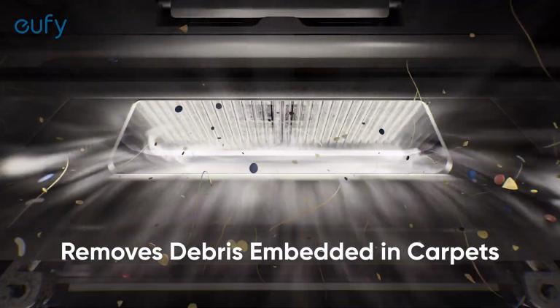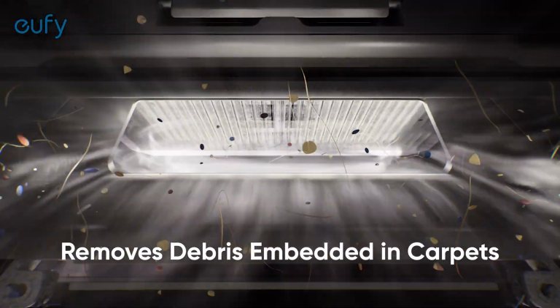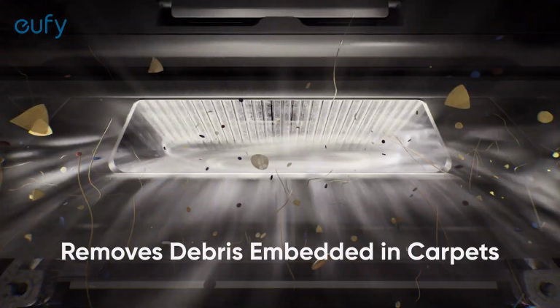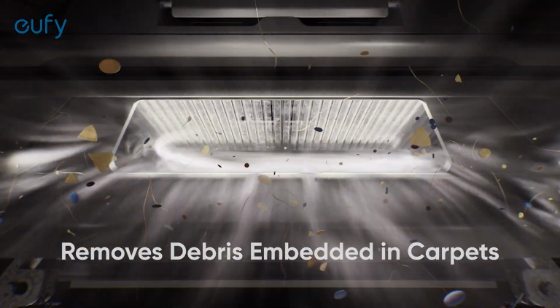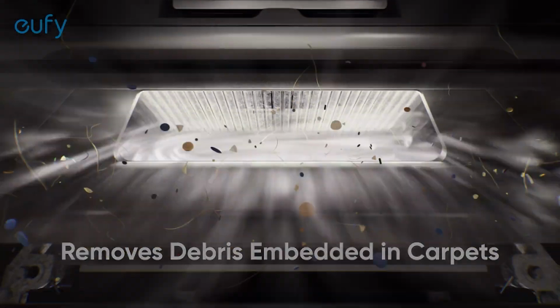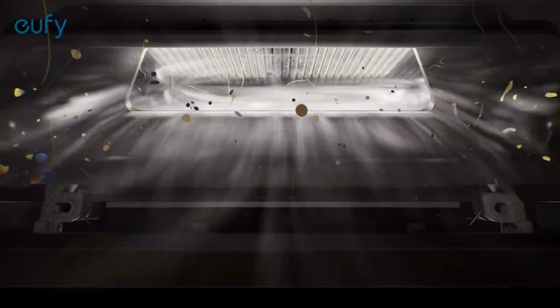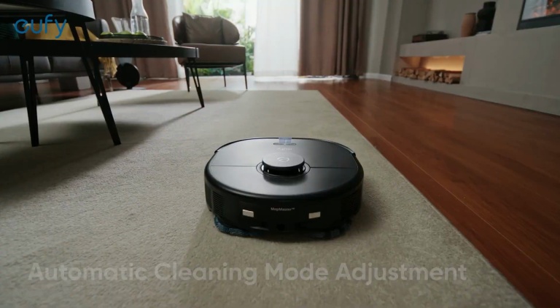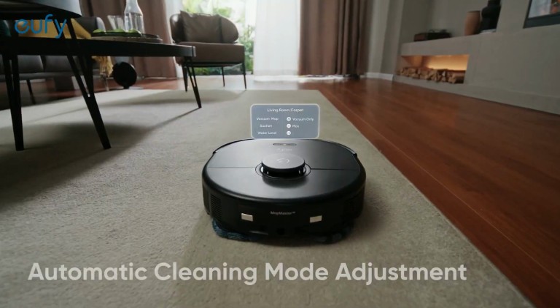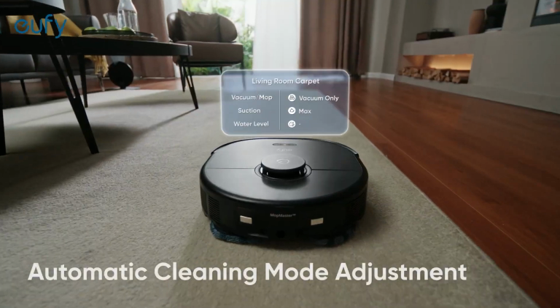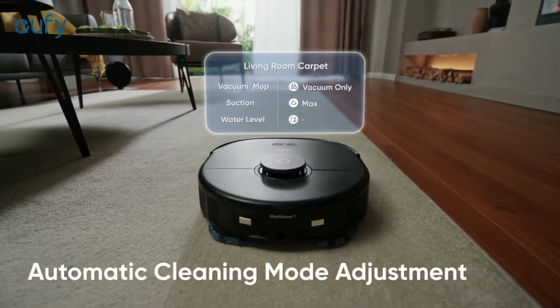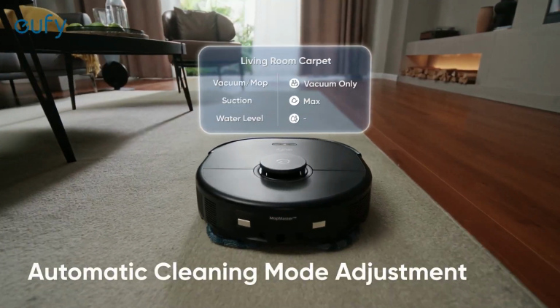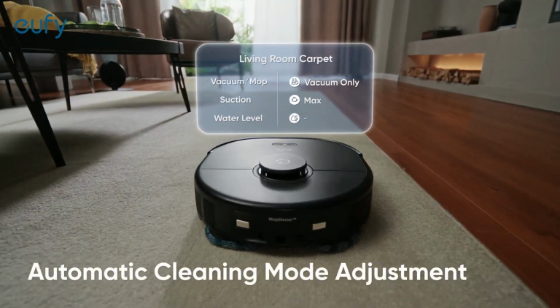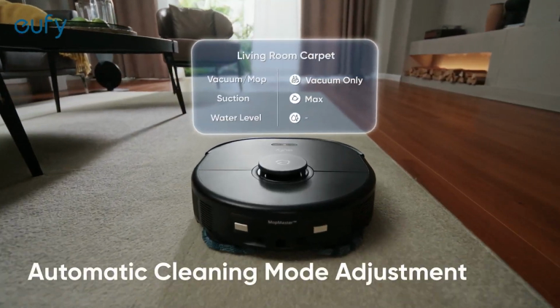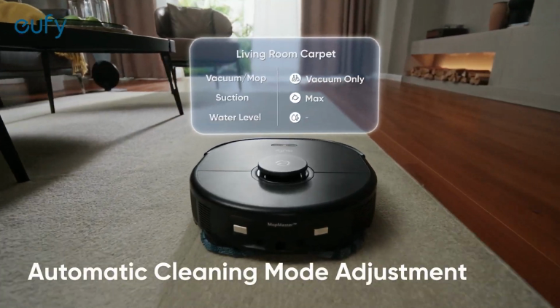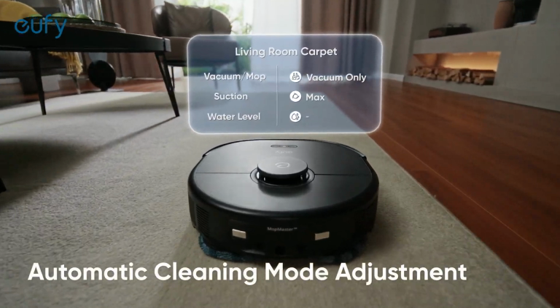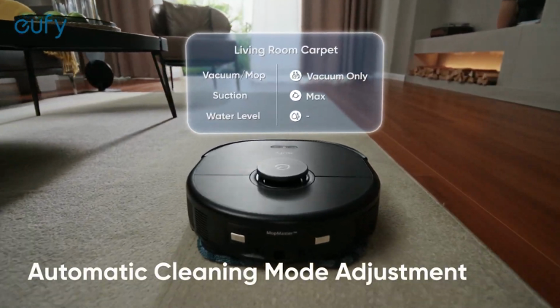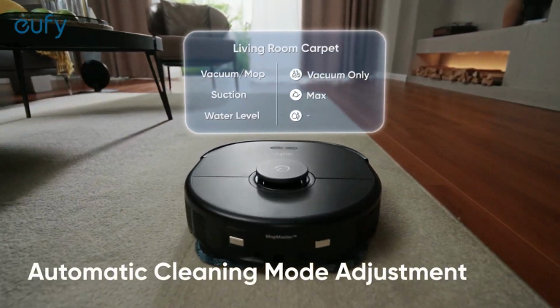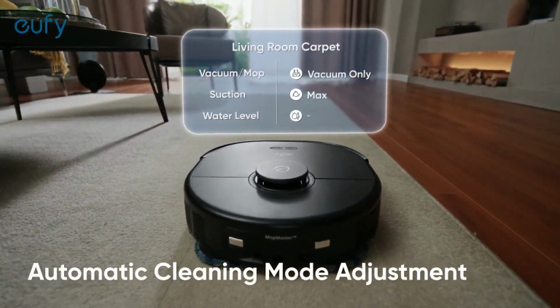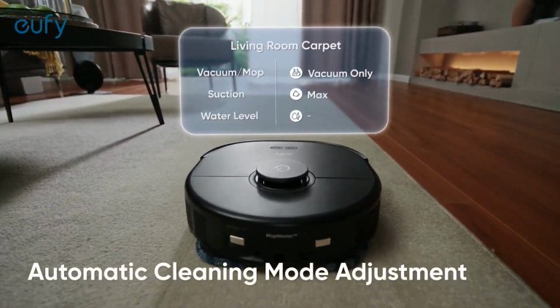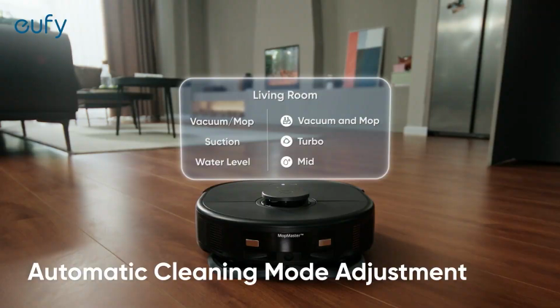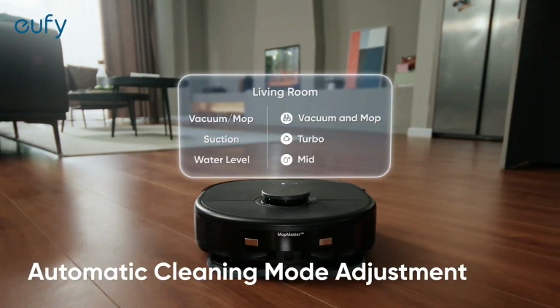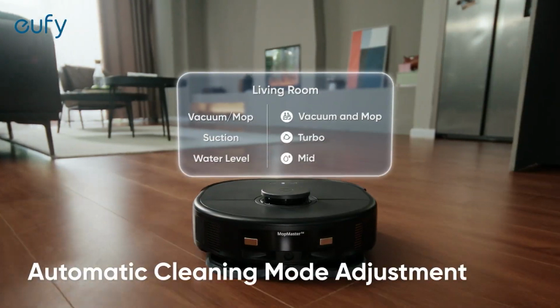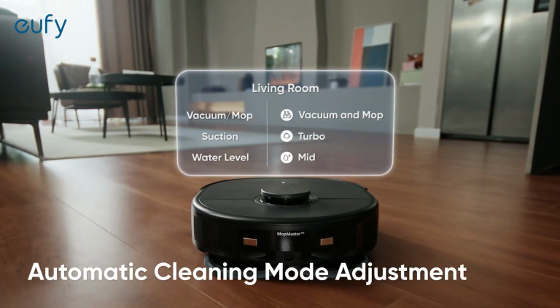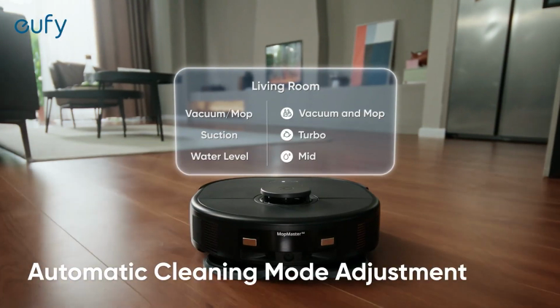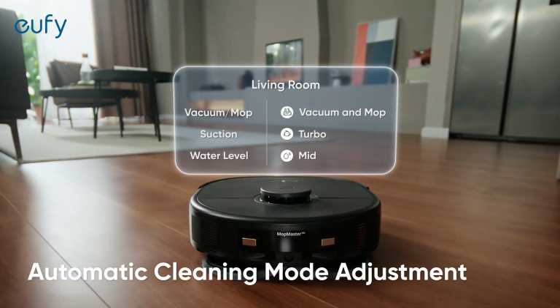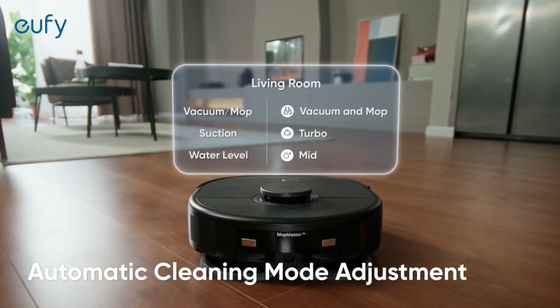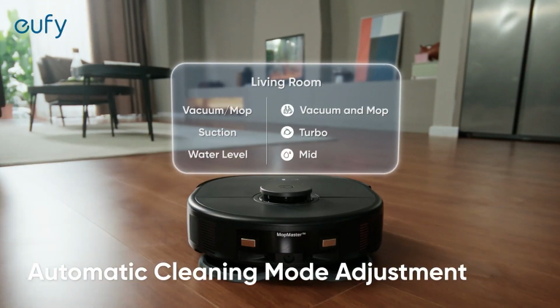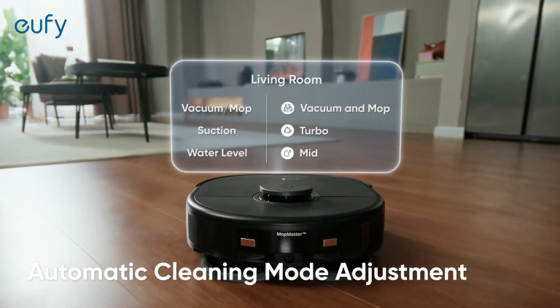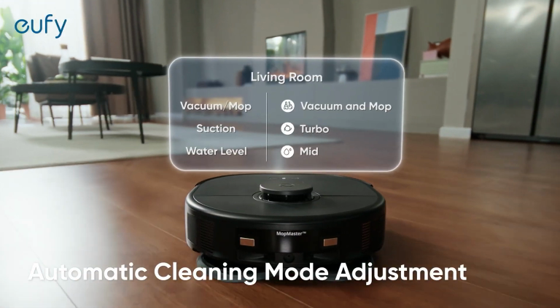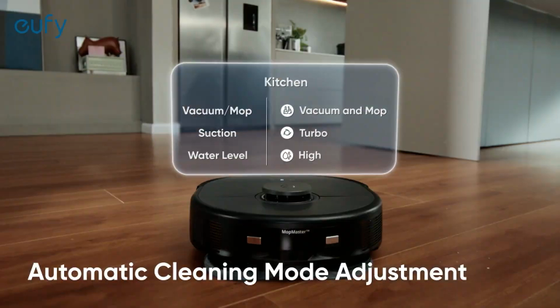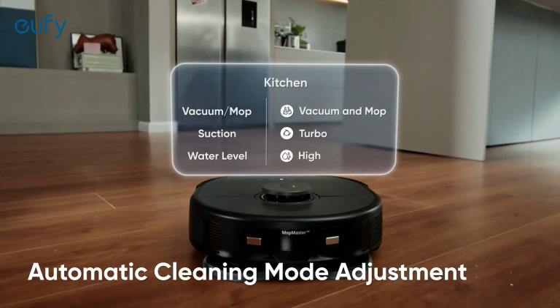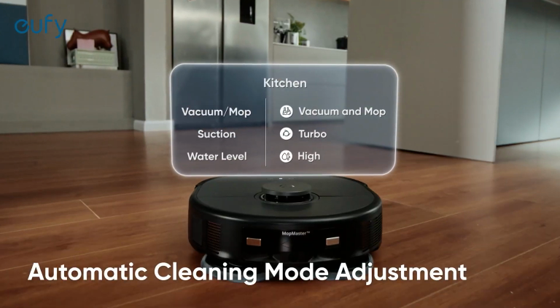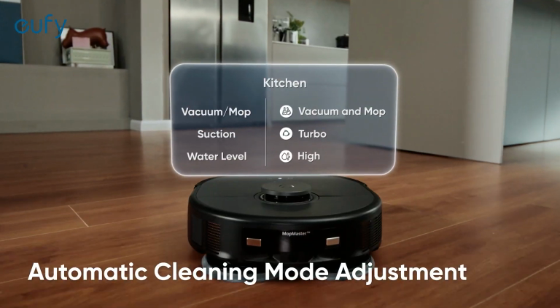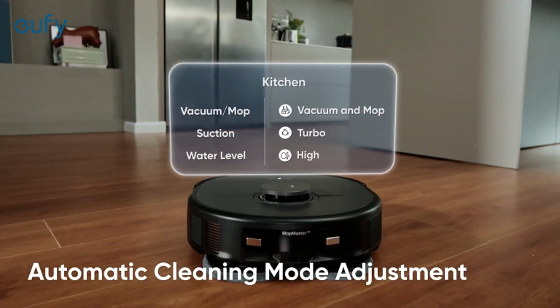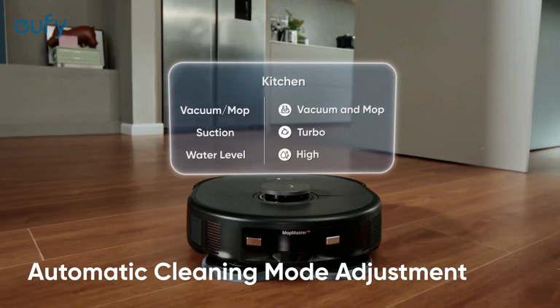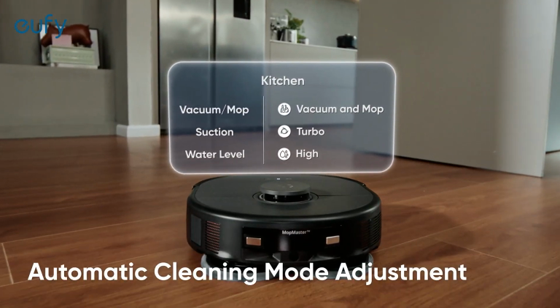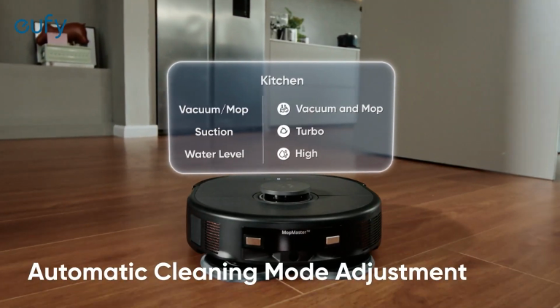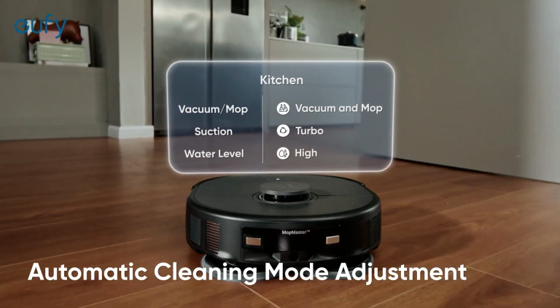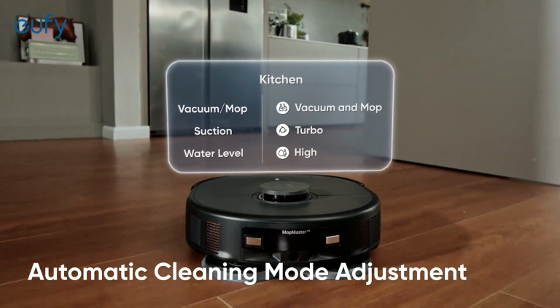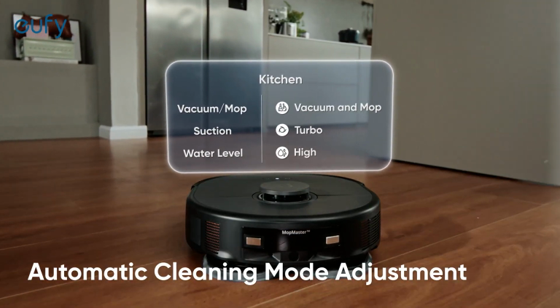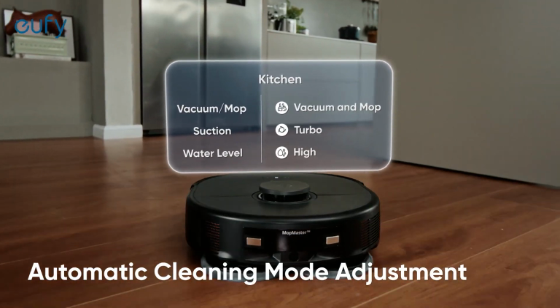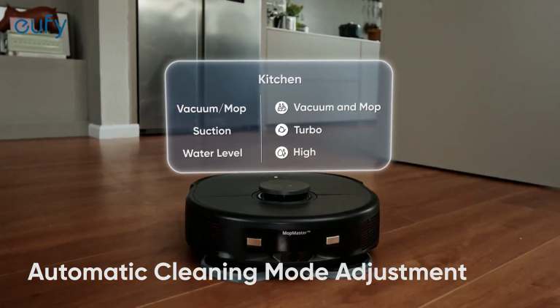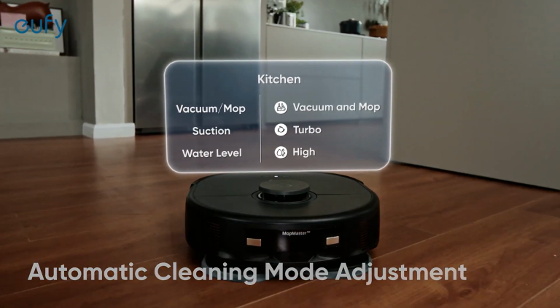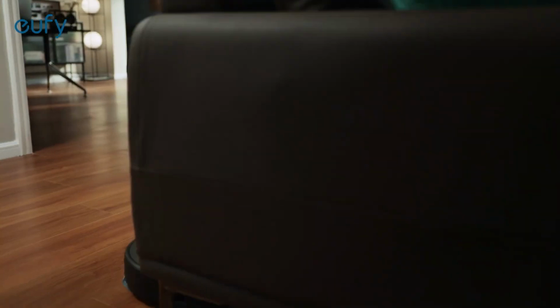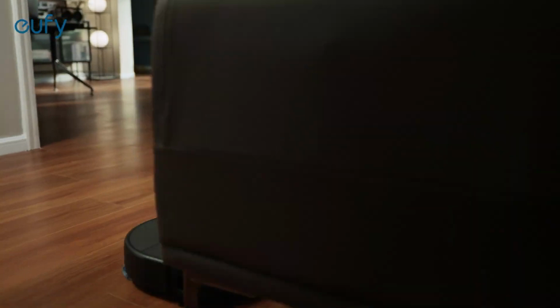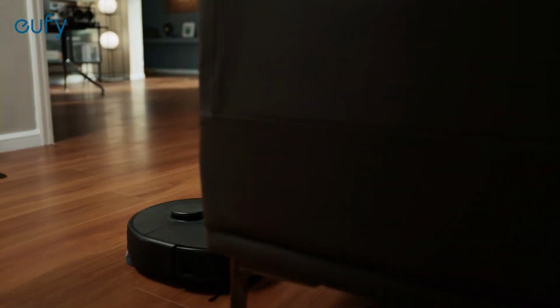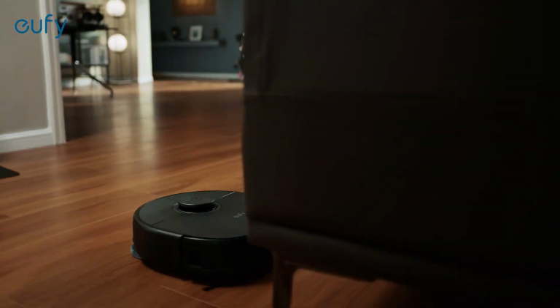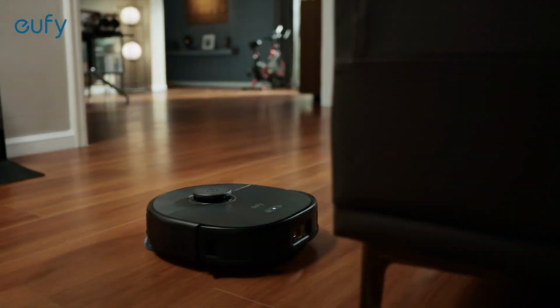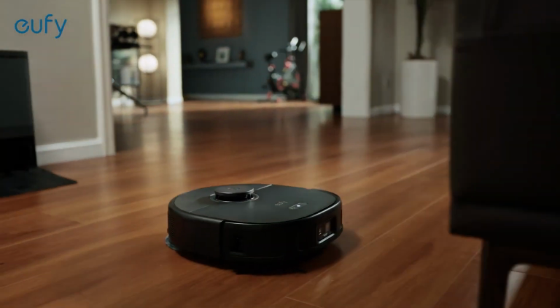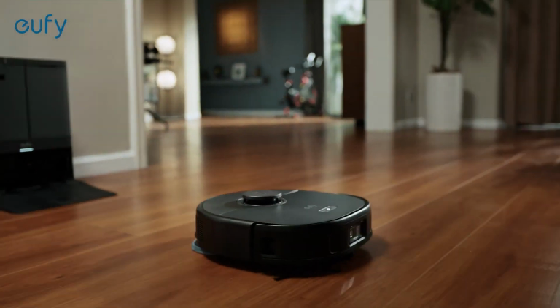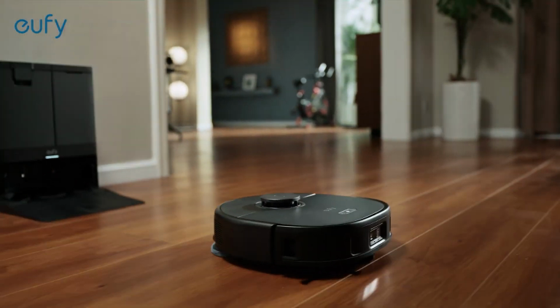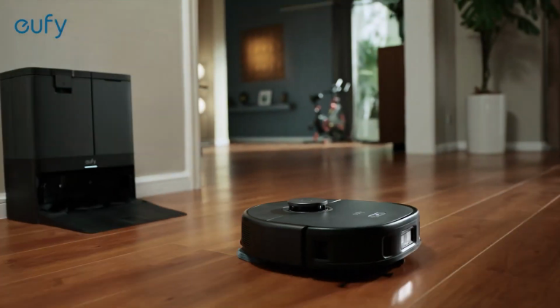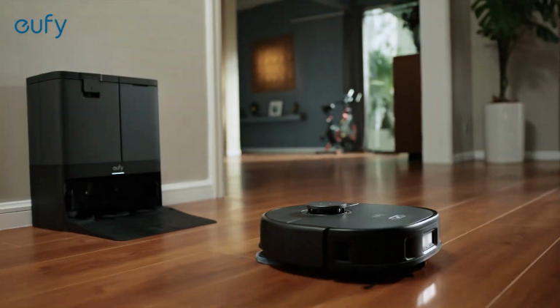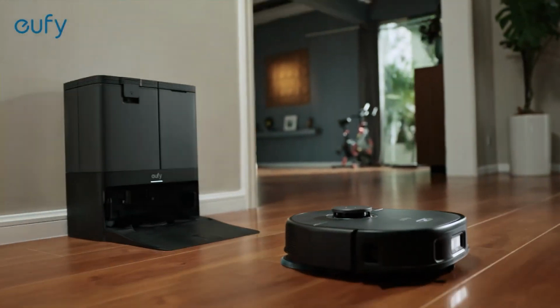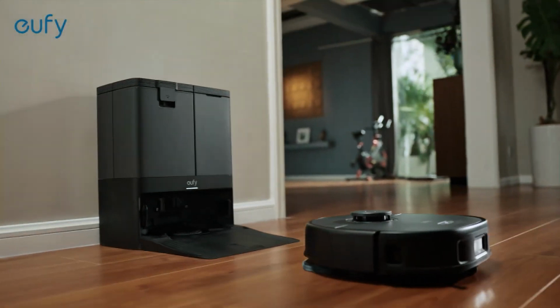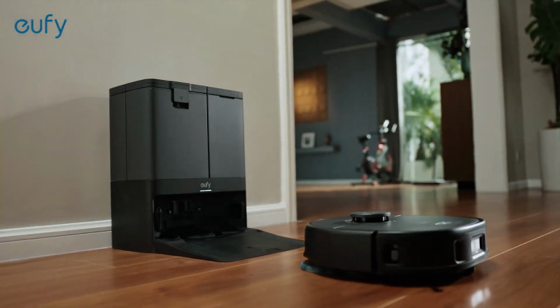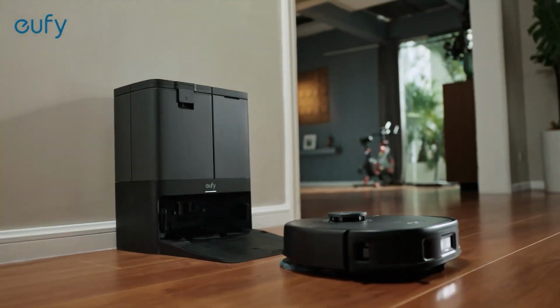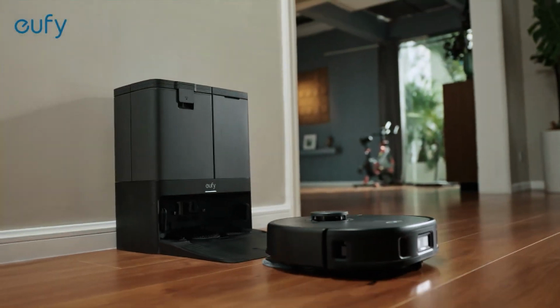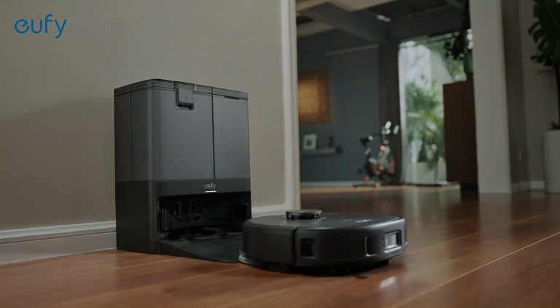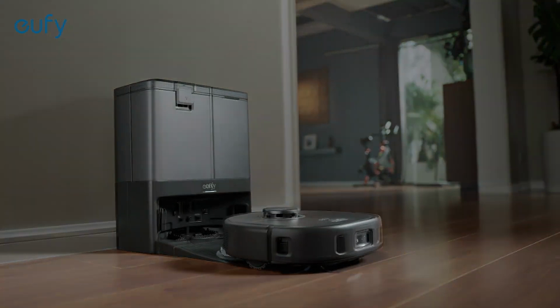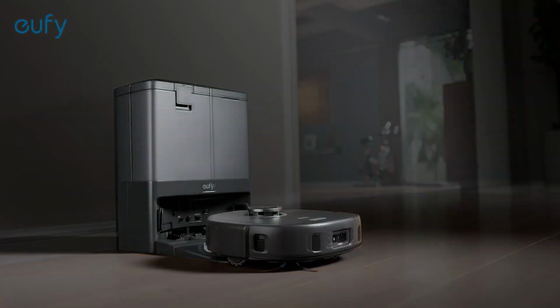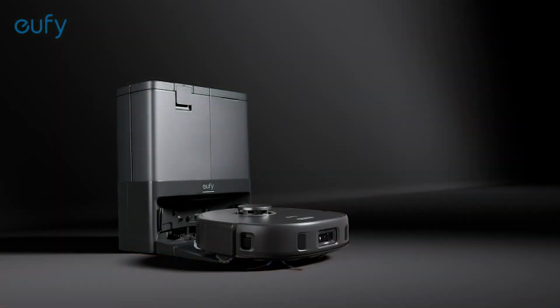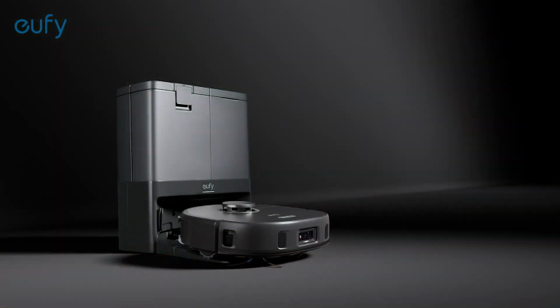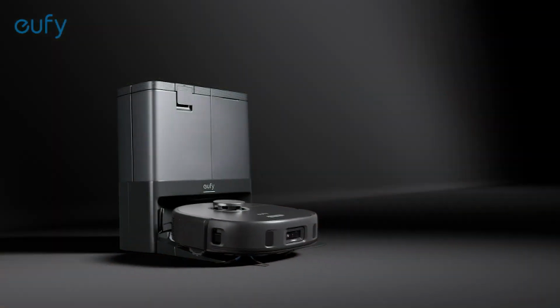Plus, it intelligently adapts its cleaning mode to match the environment, ensuring an efficient clean across all surfaces.